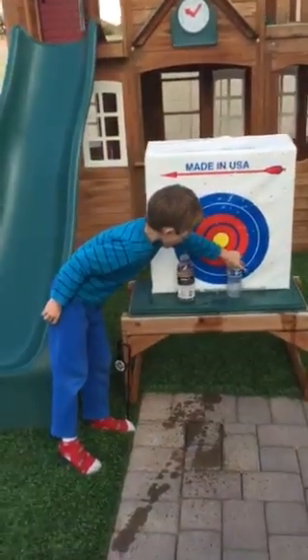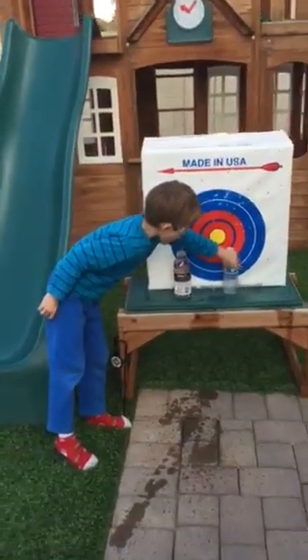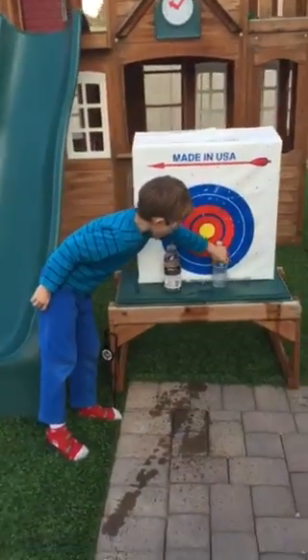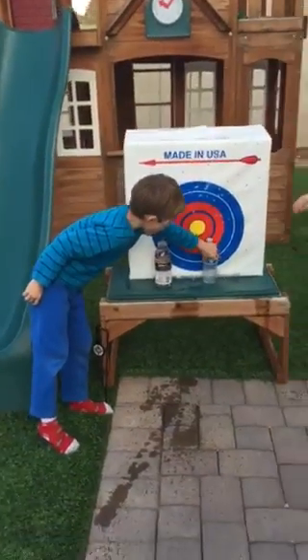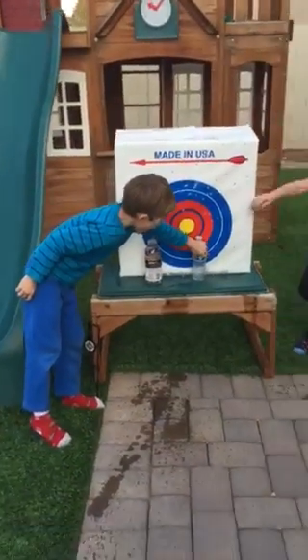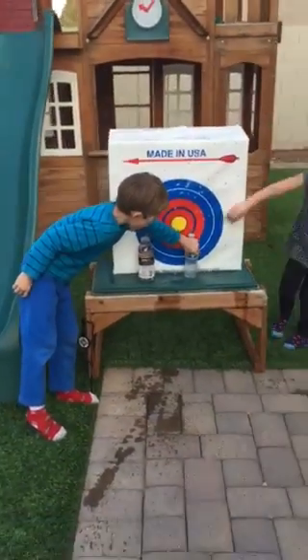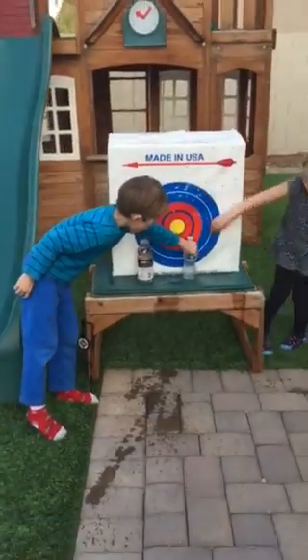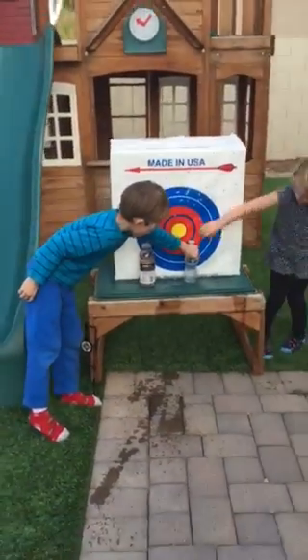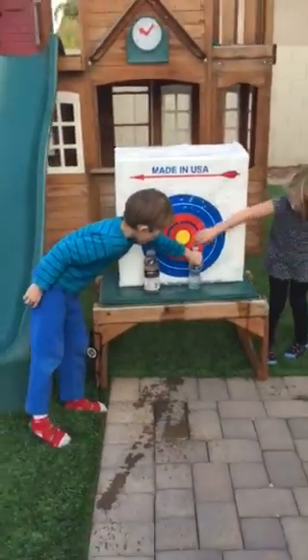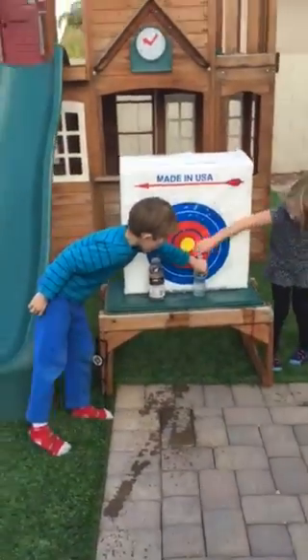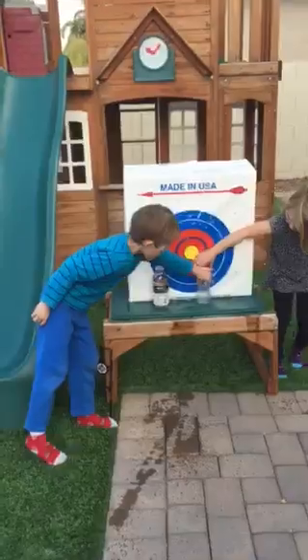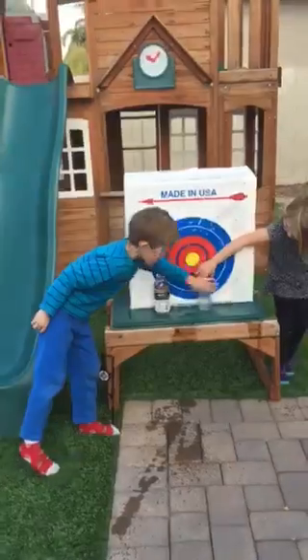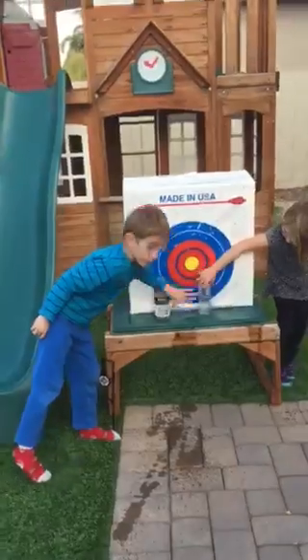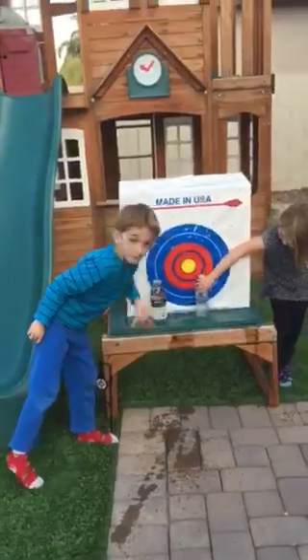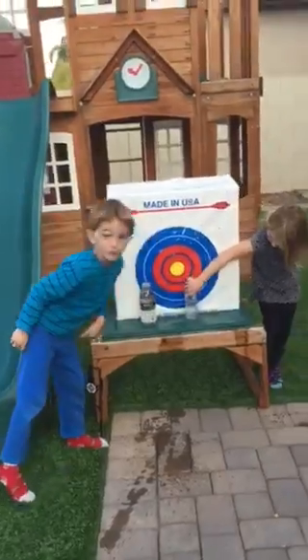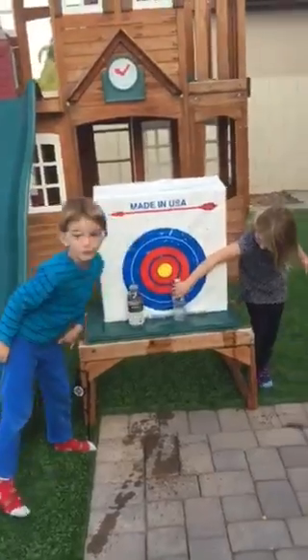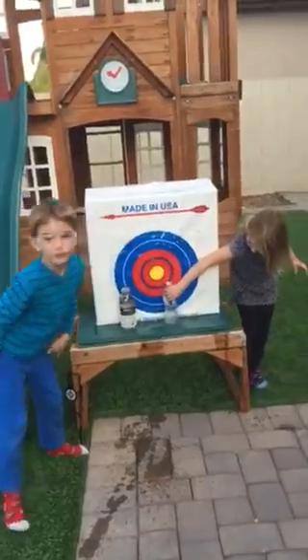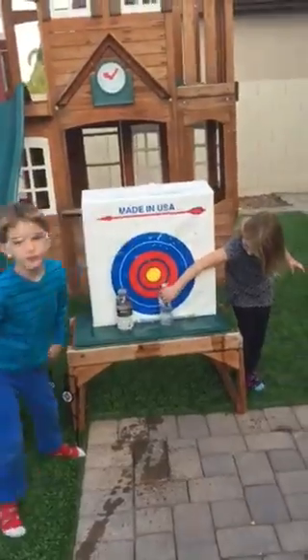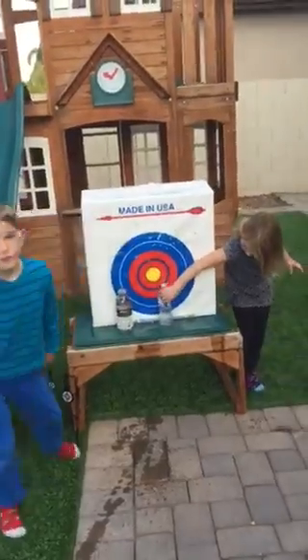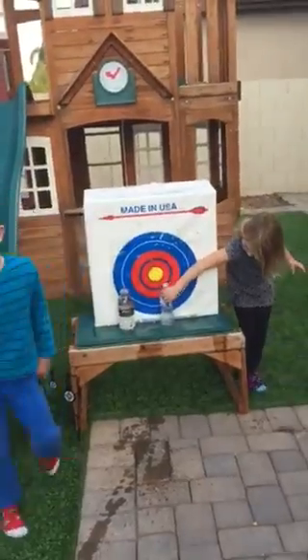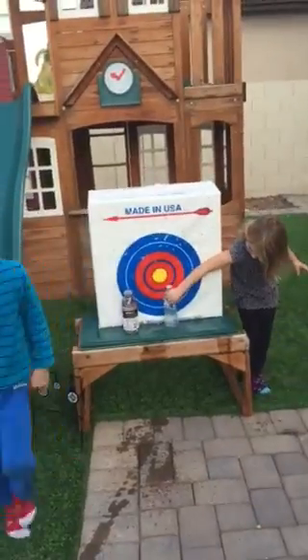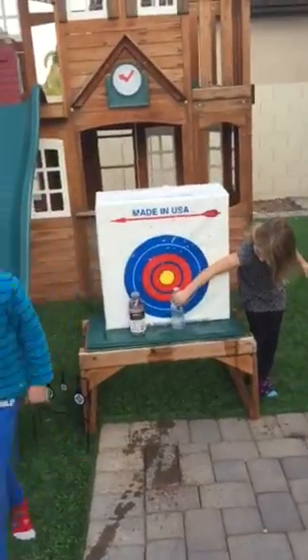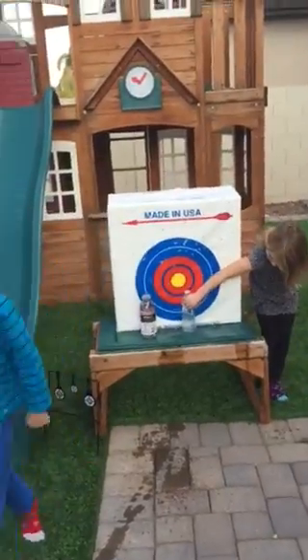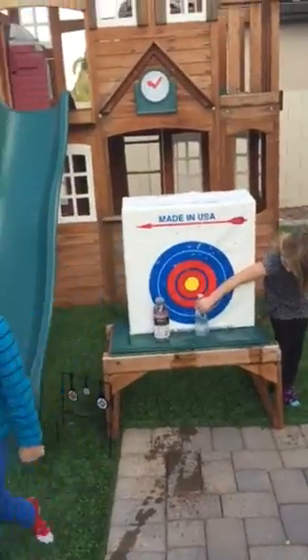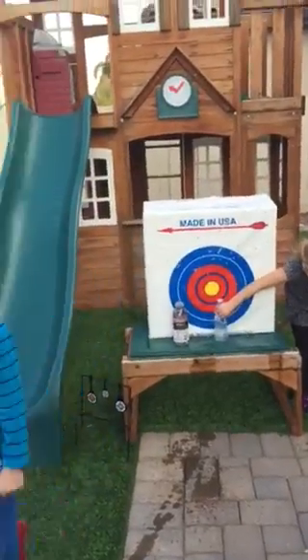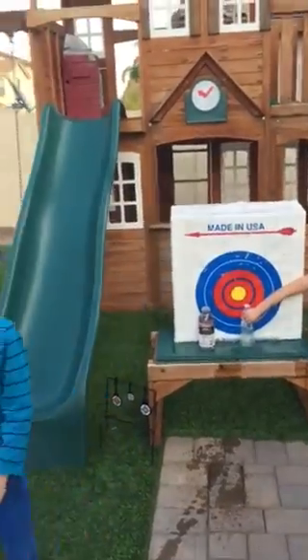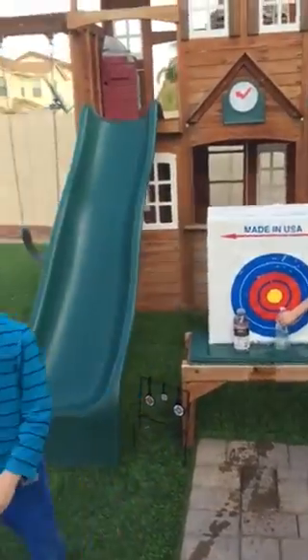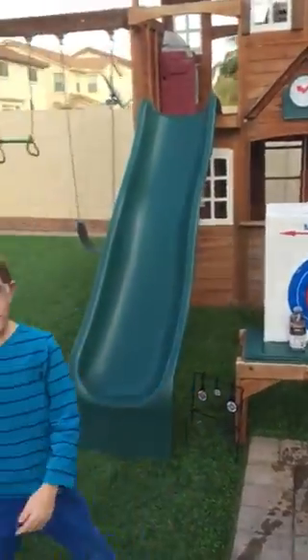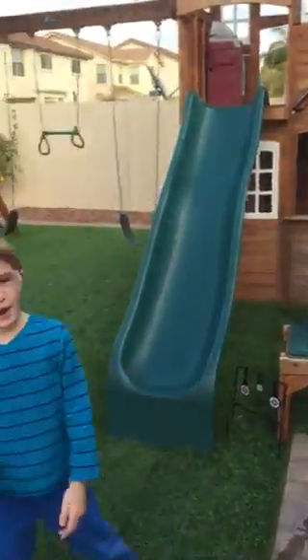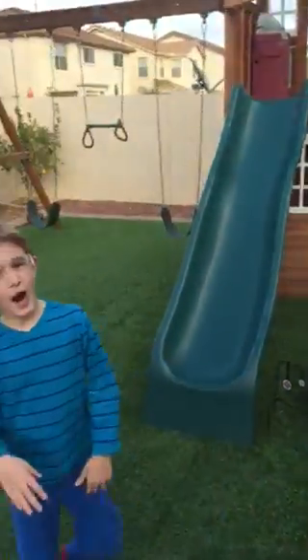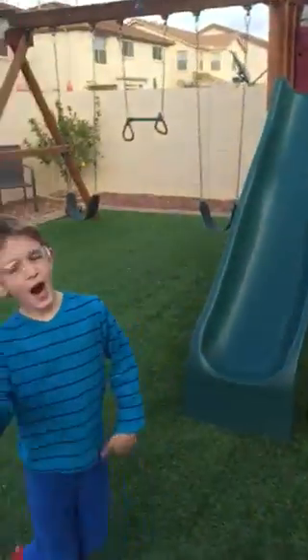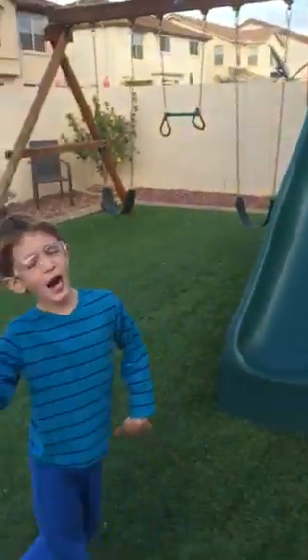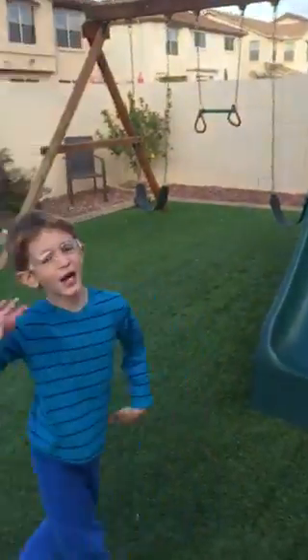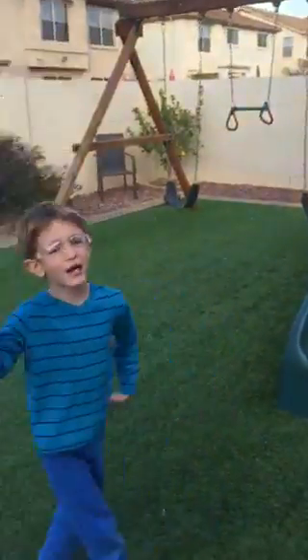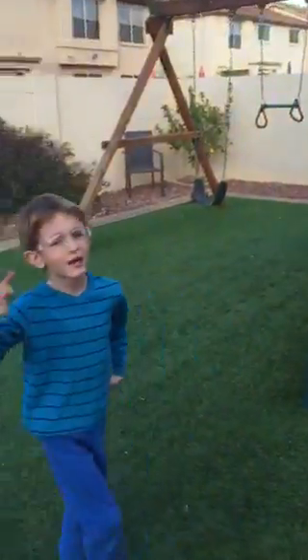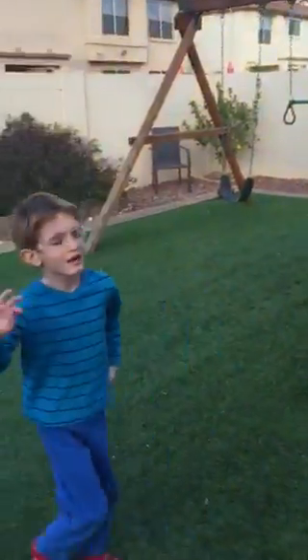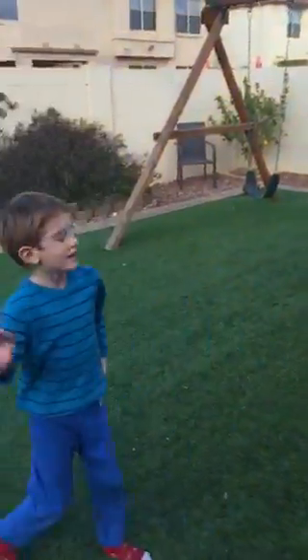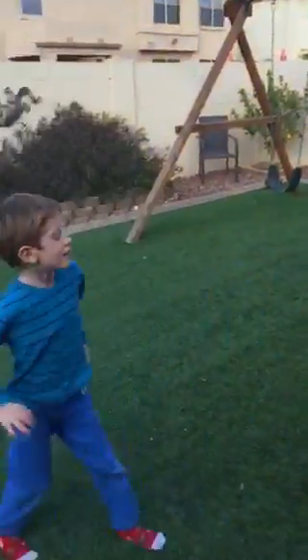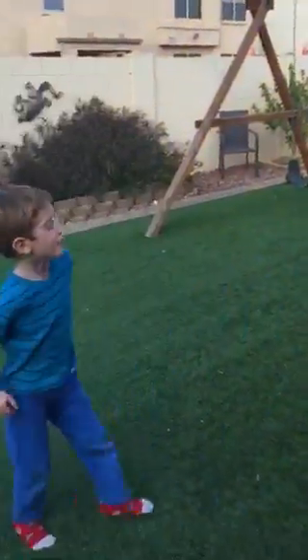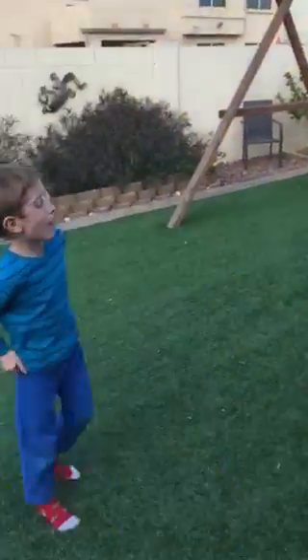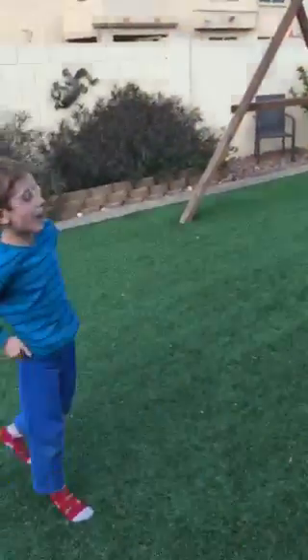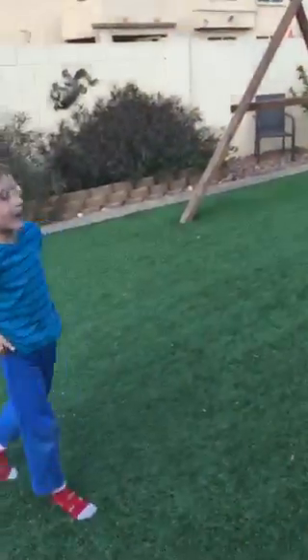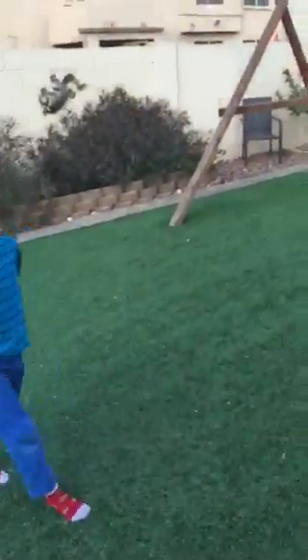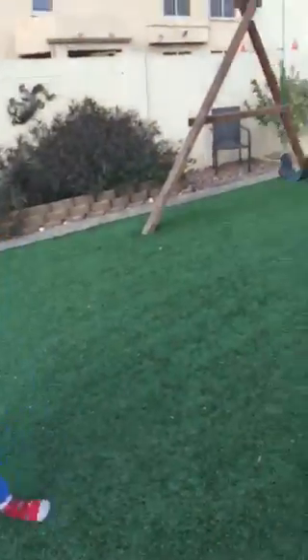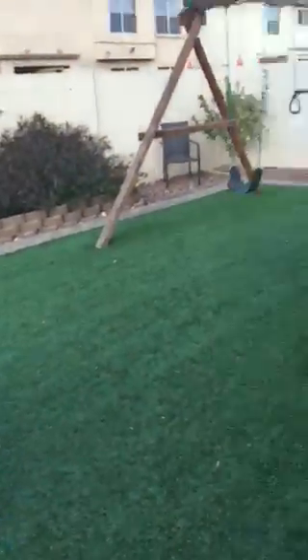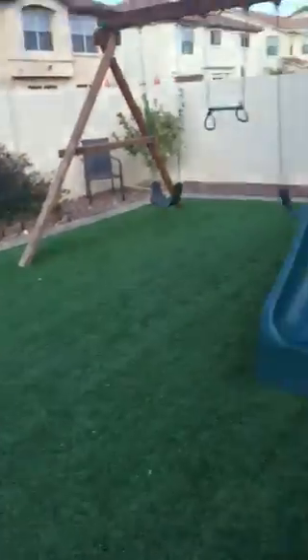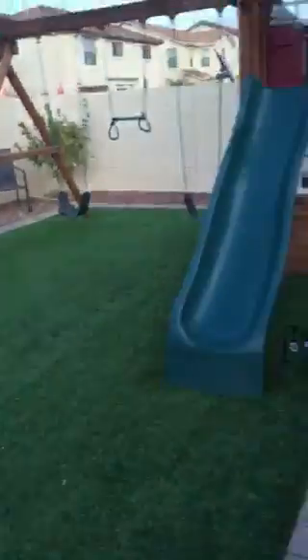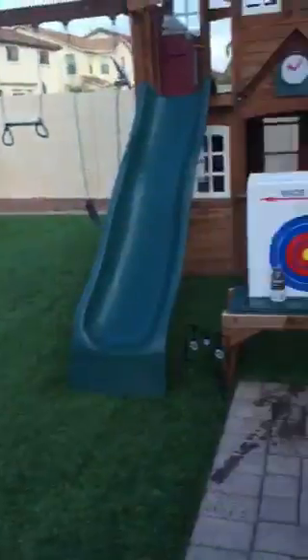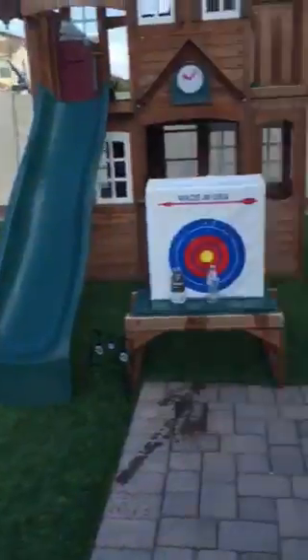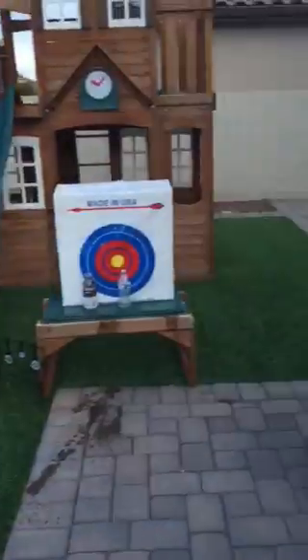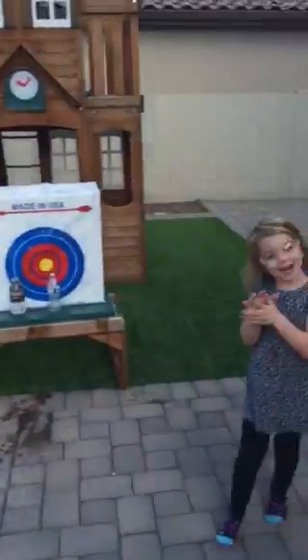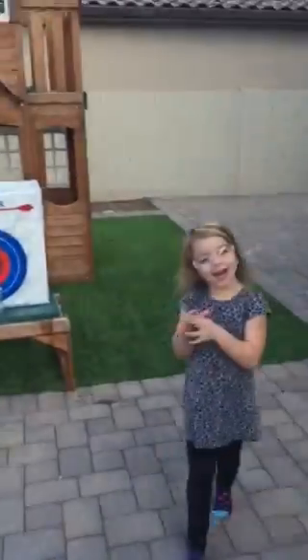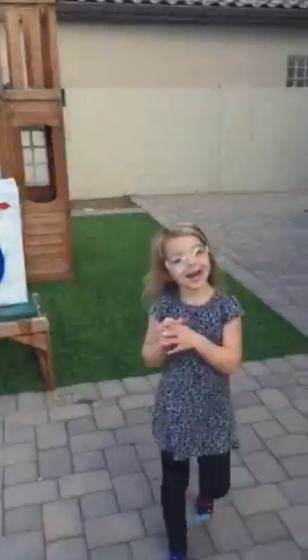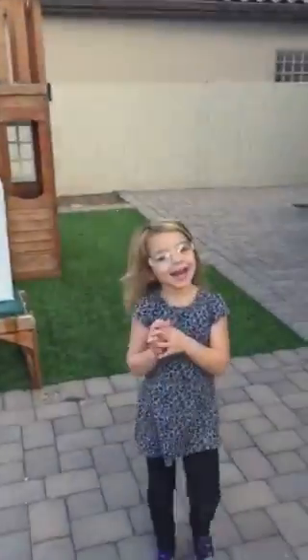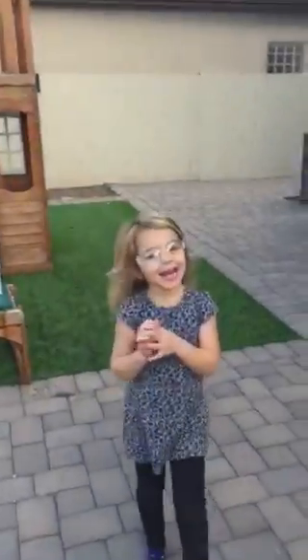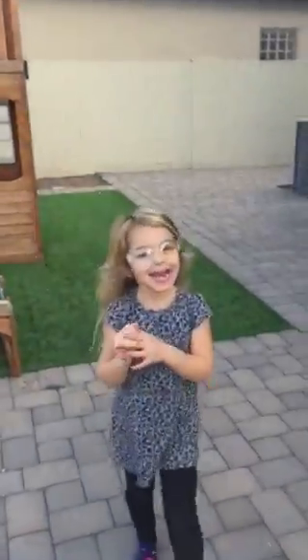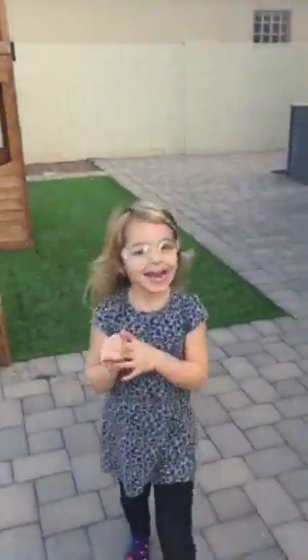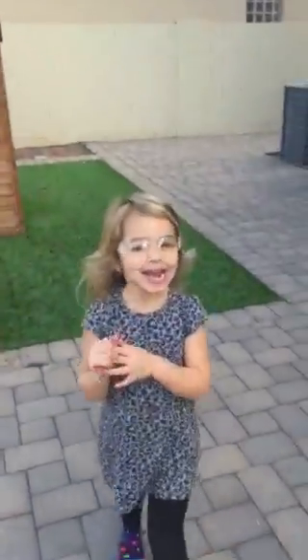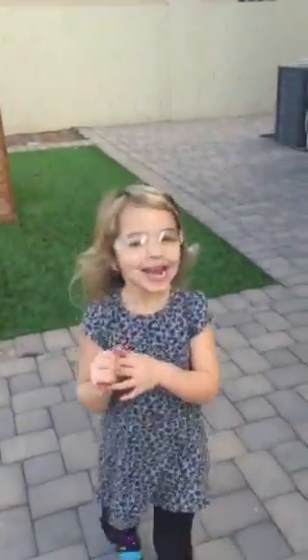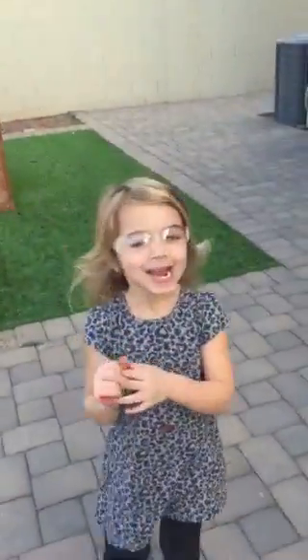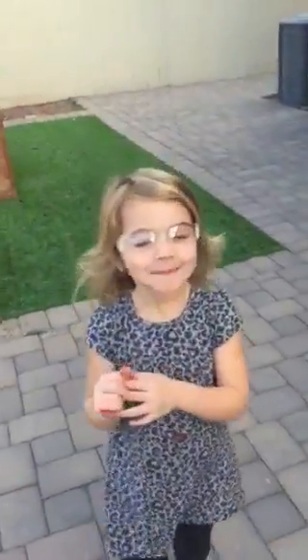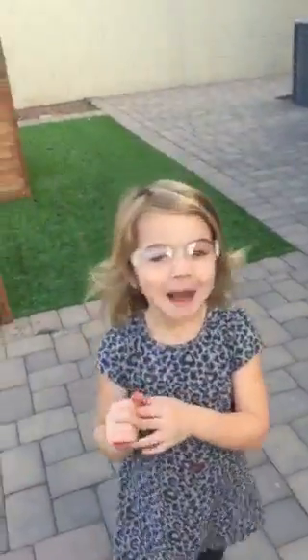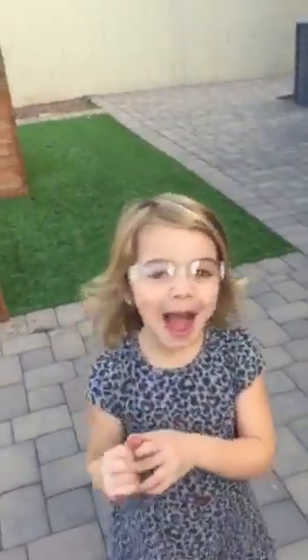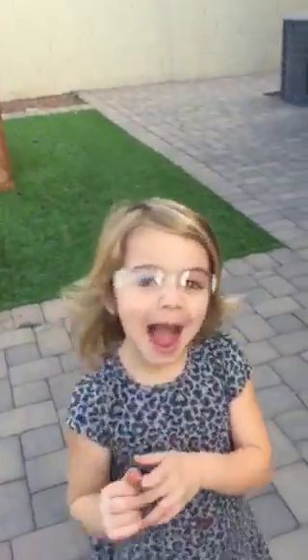Alright, say bye to all your friends. Bye! Bye! Bye everybody. Bye.